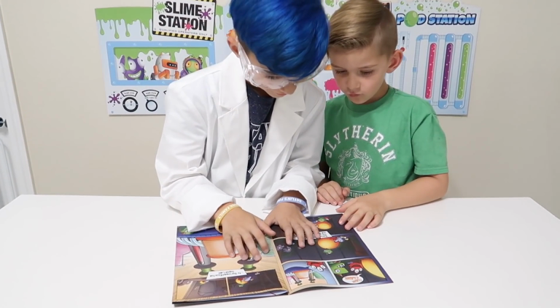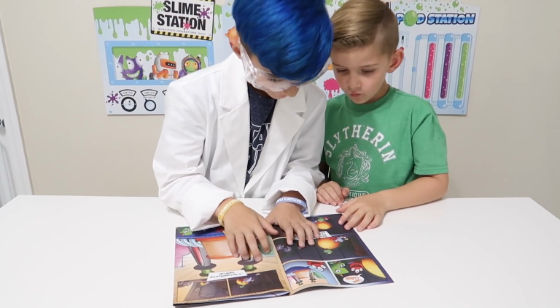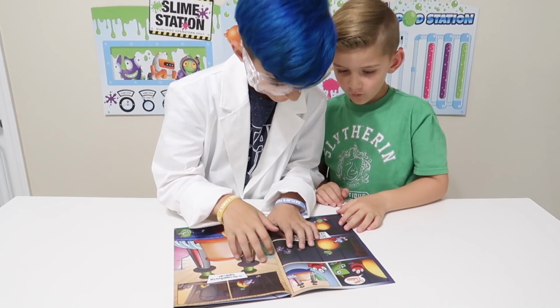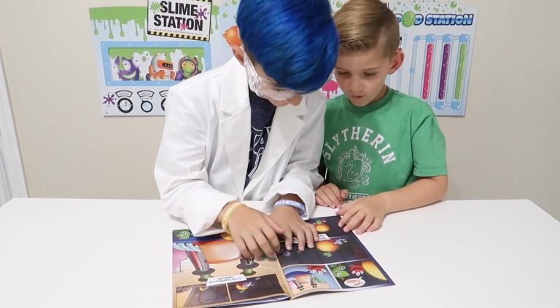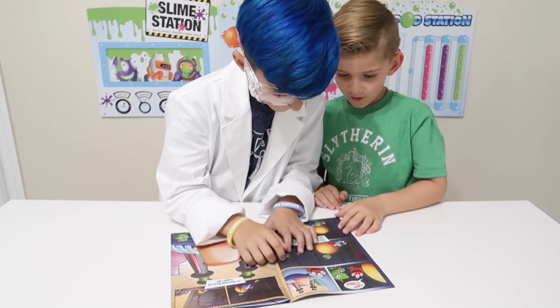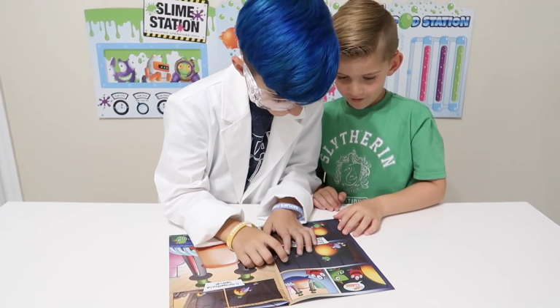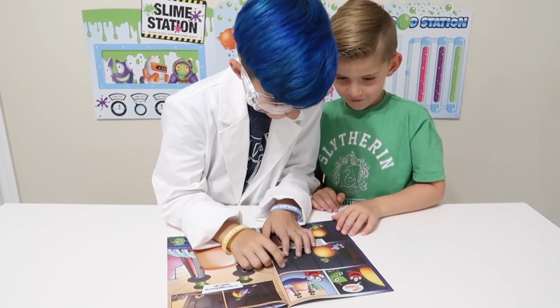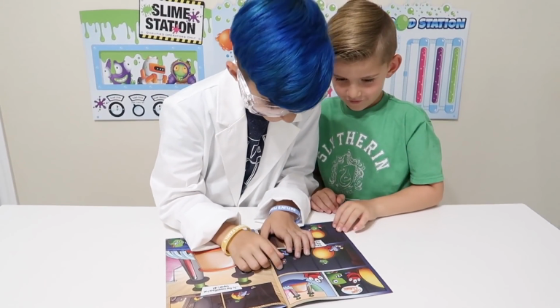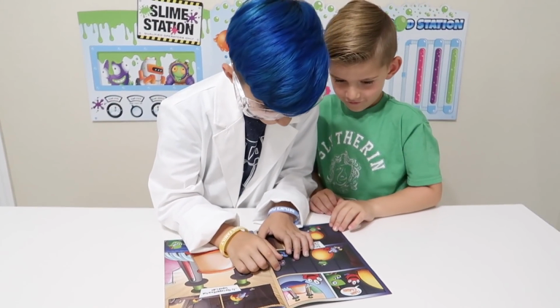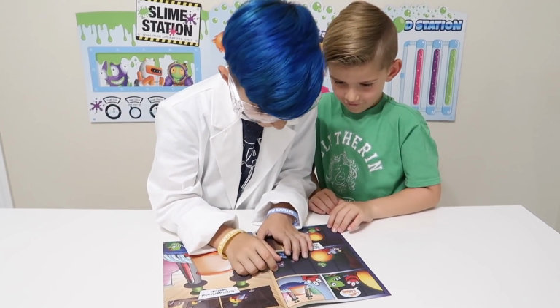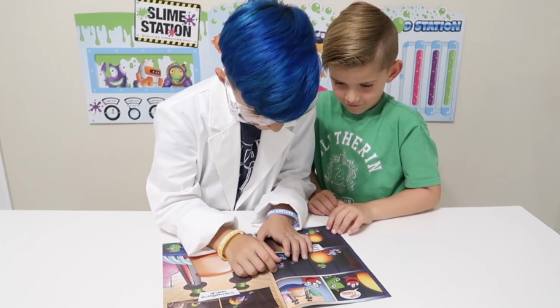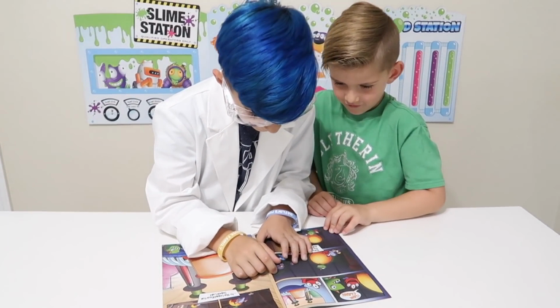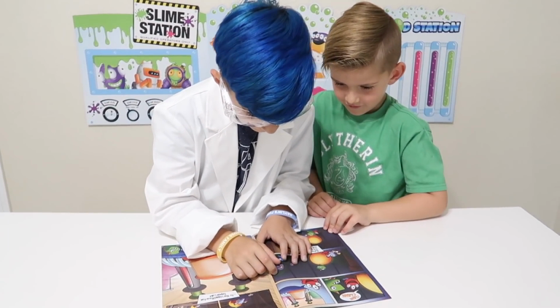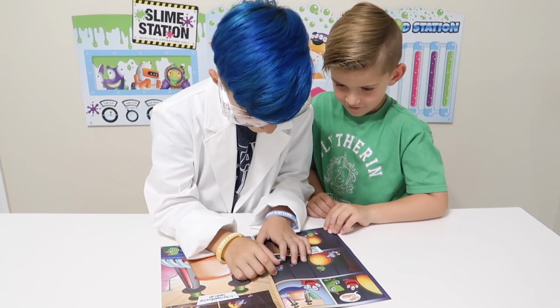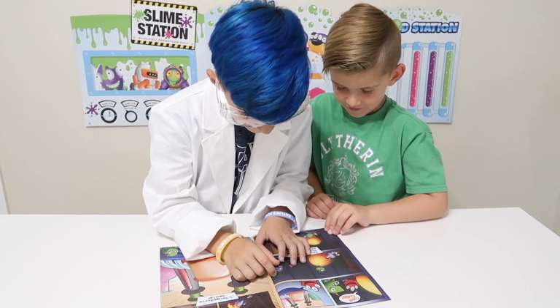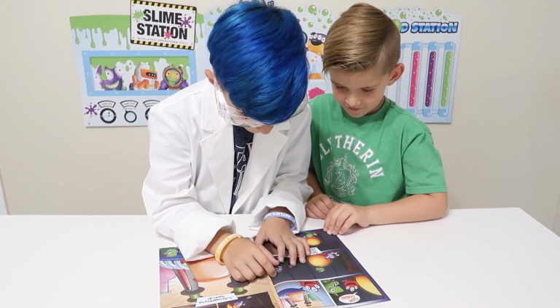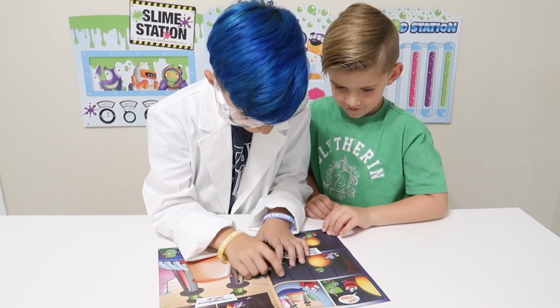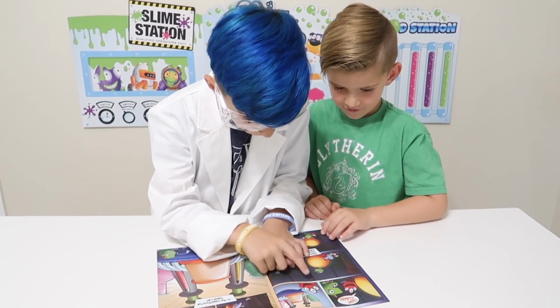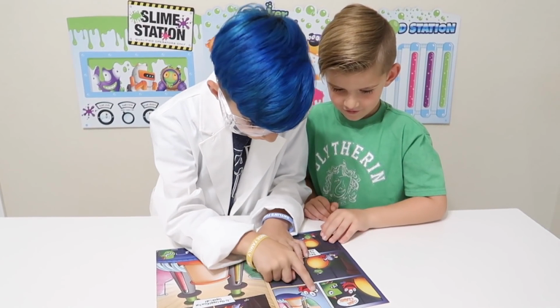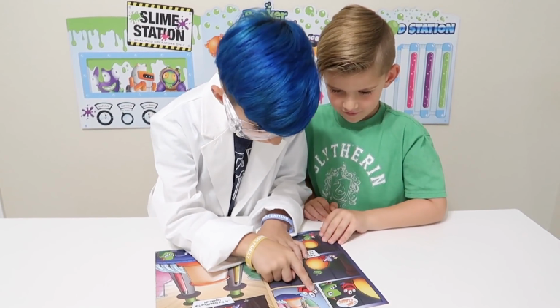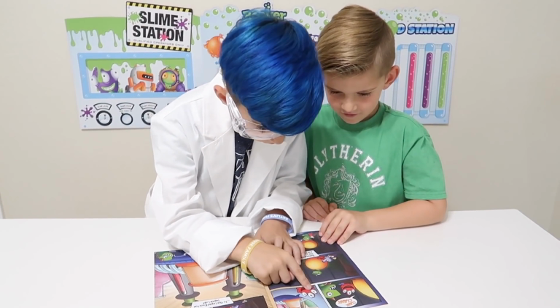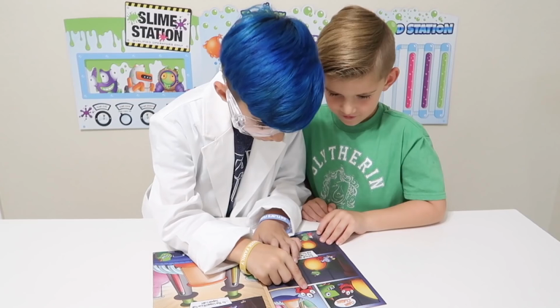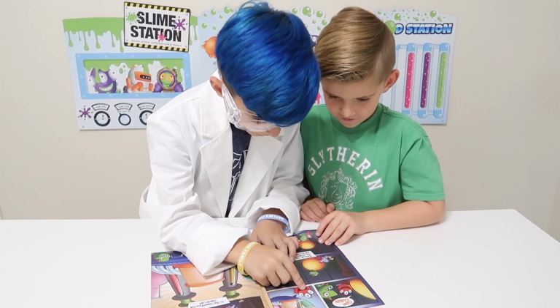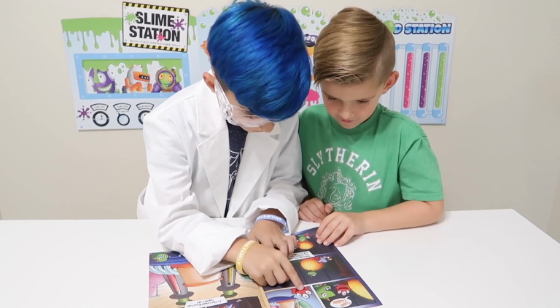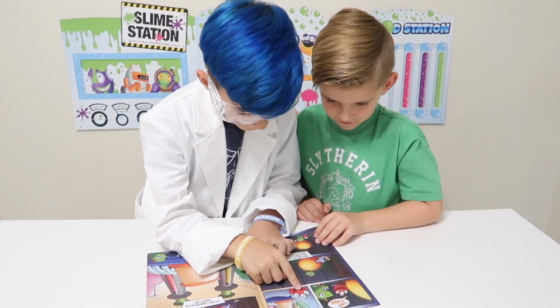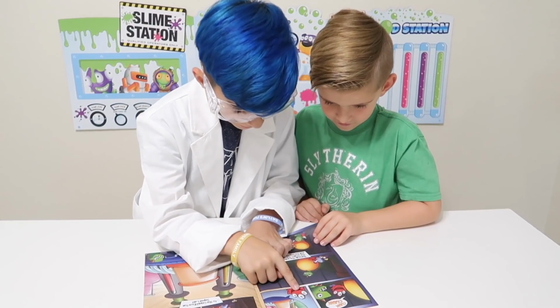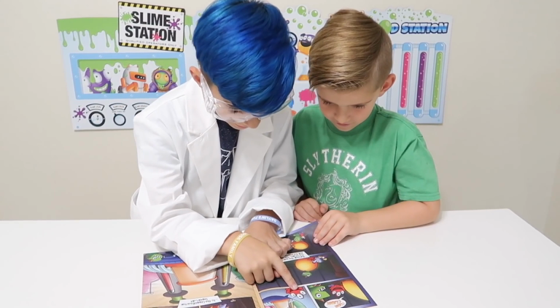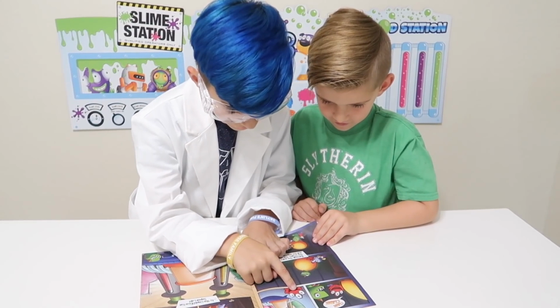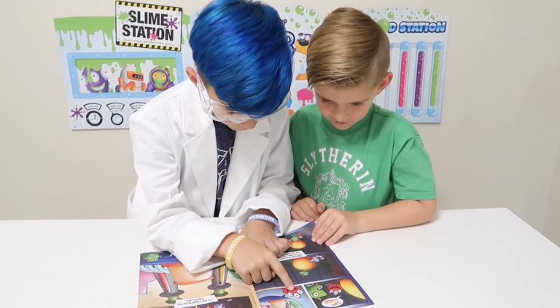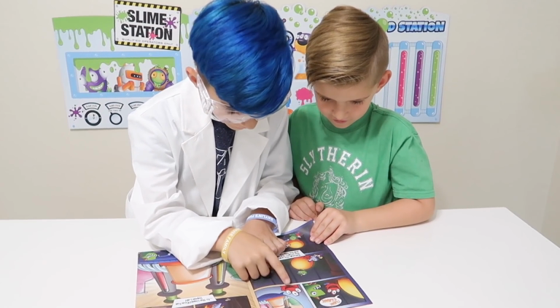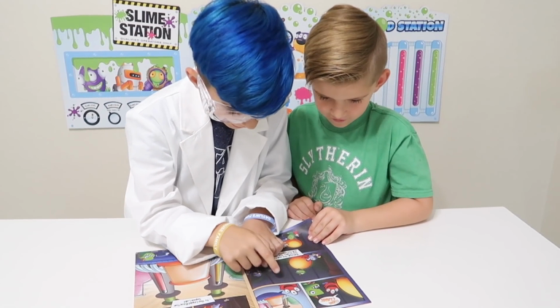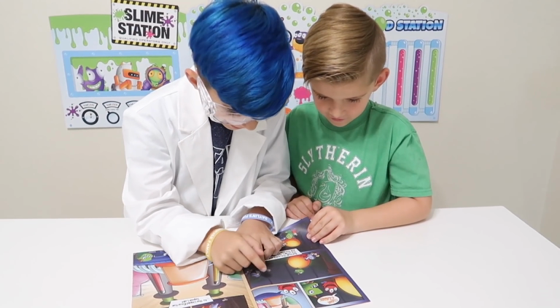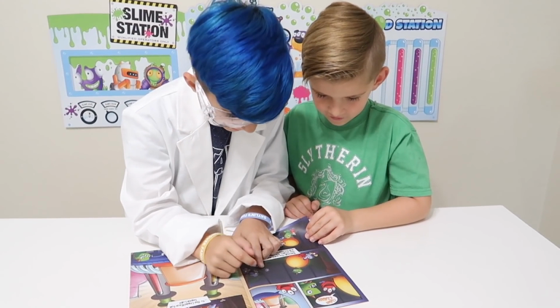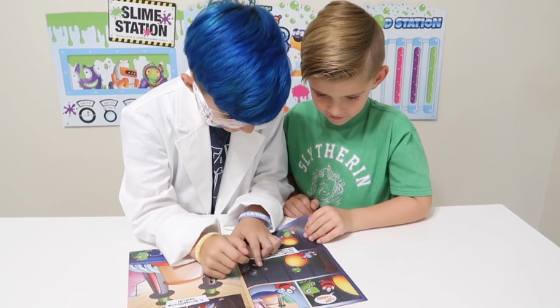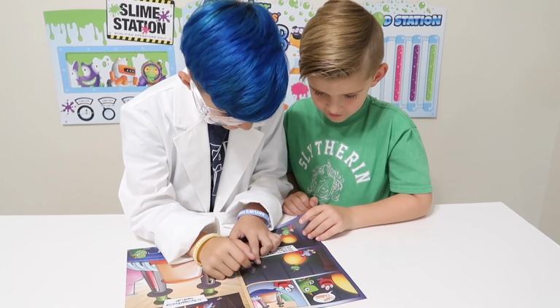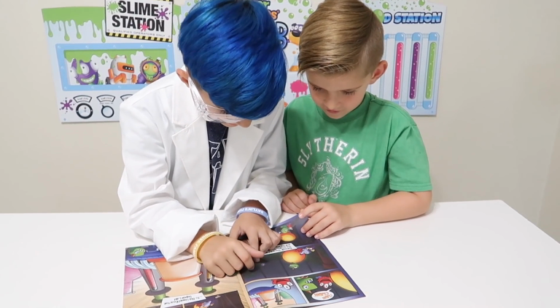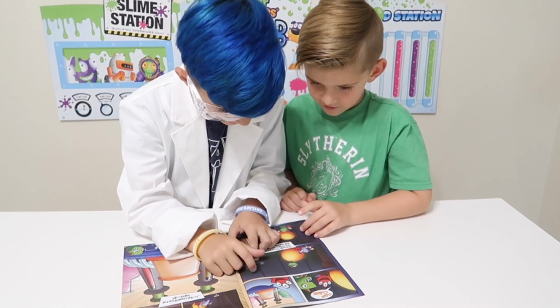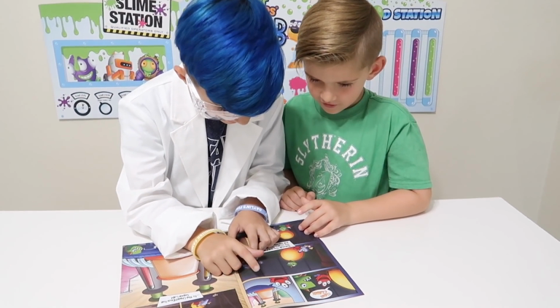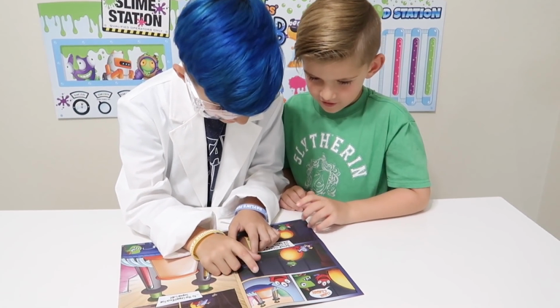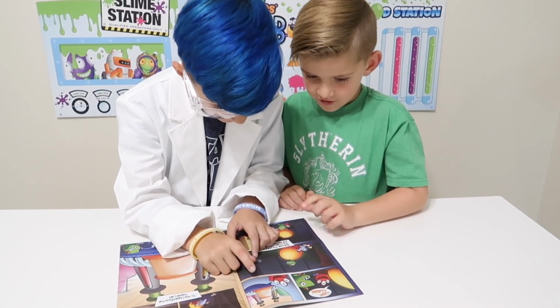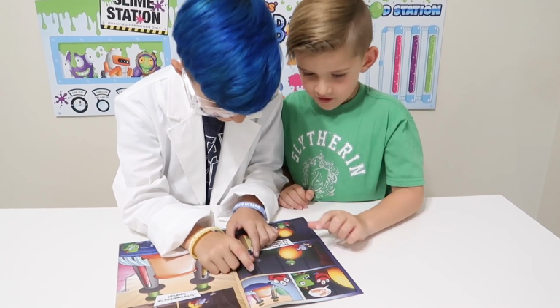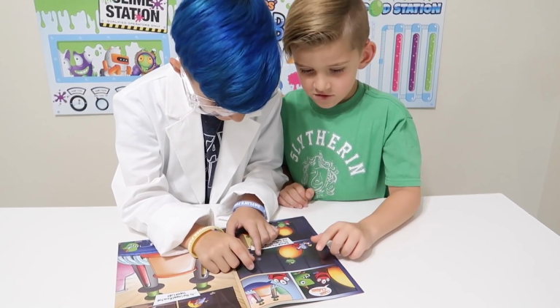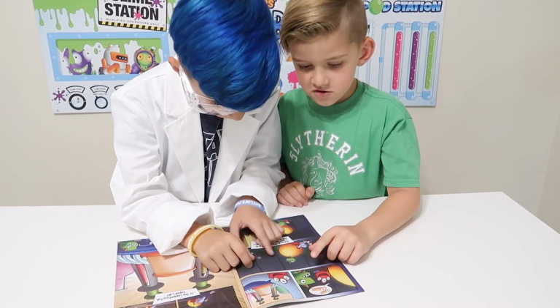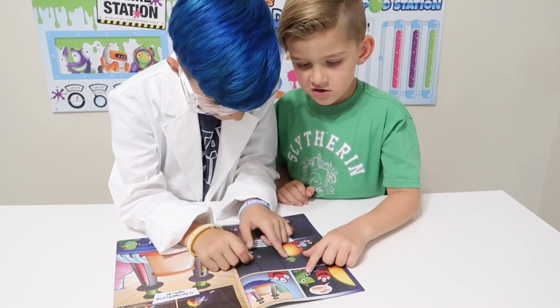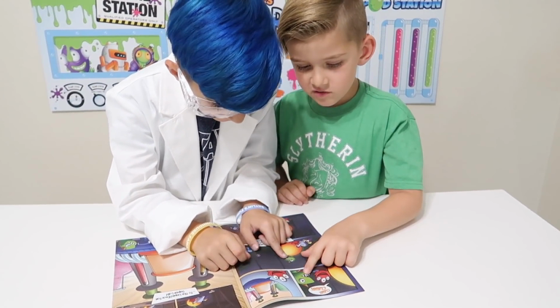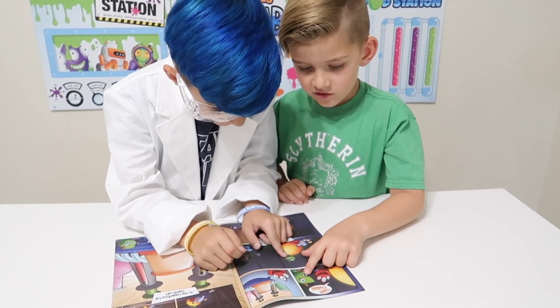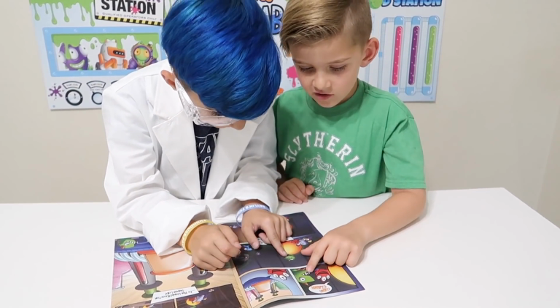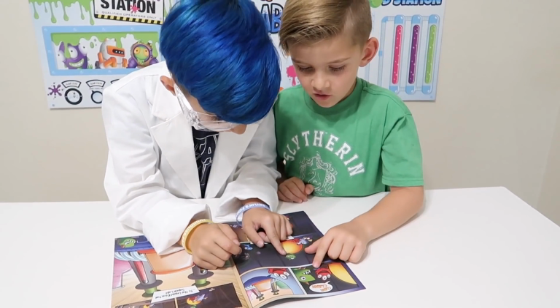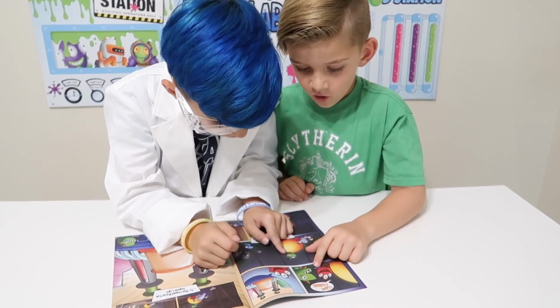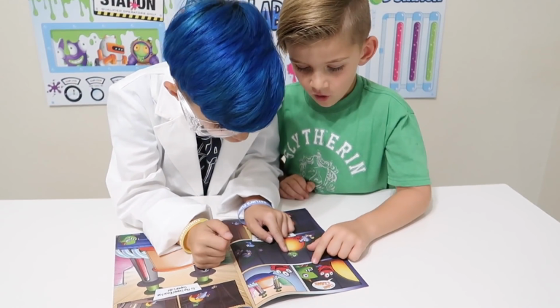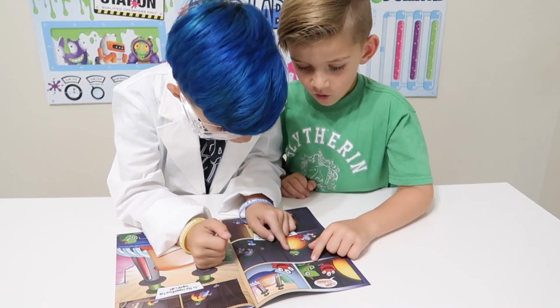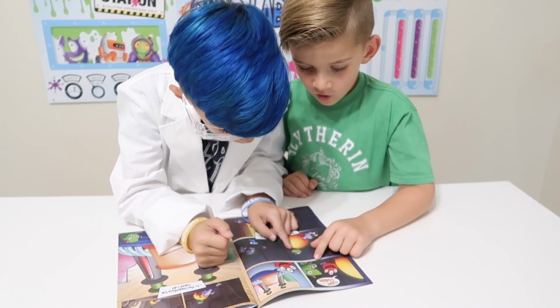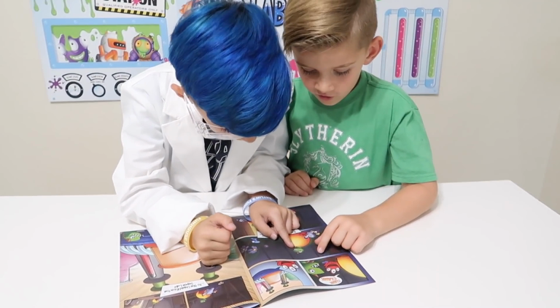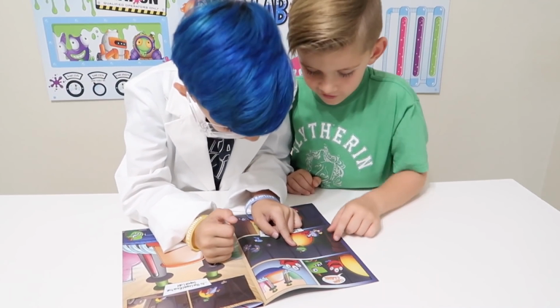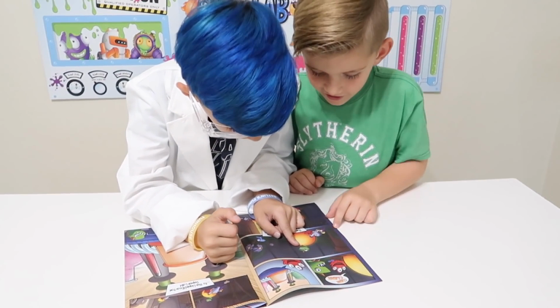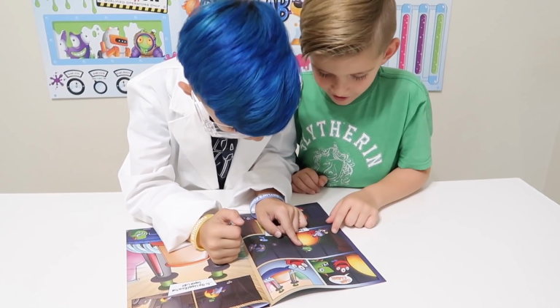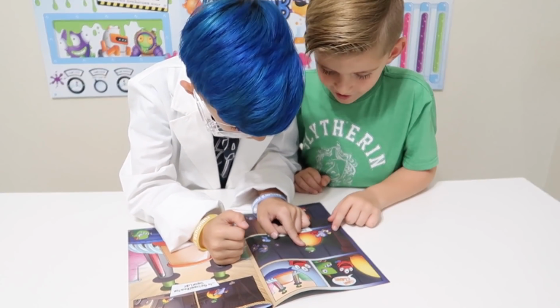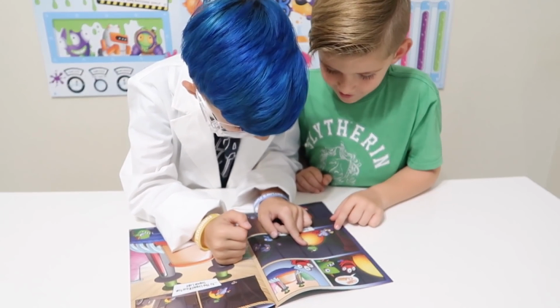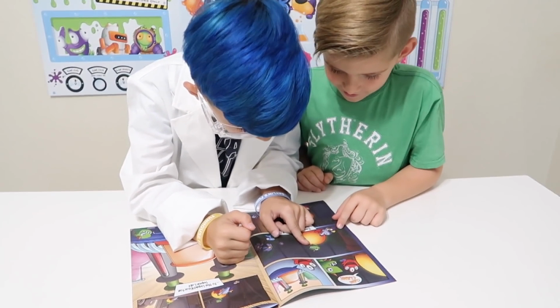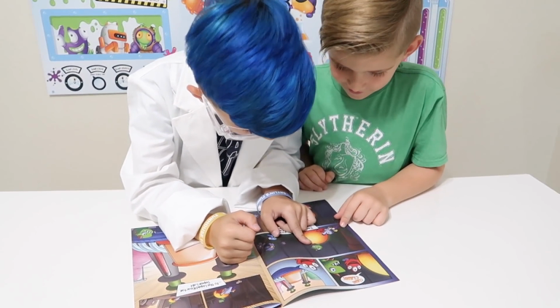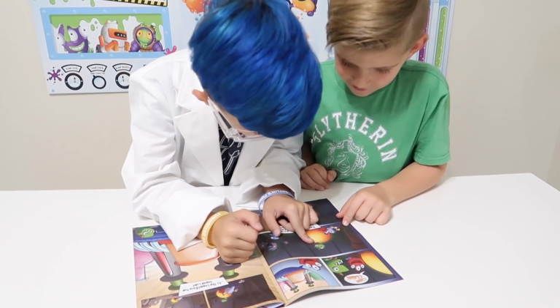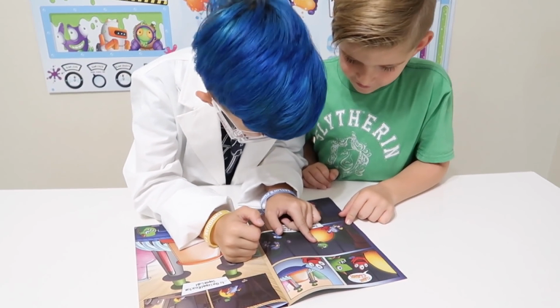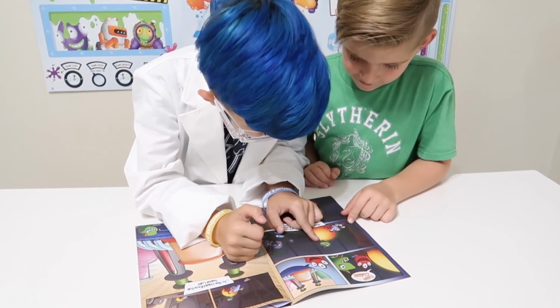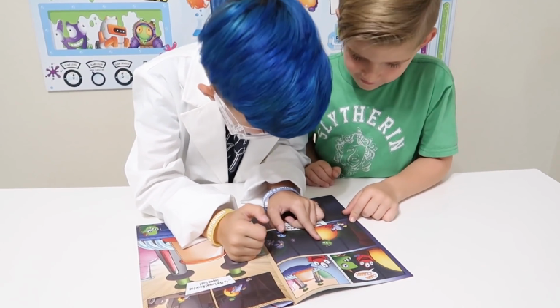Whoa! Look at that one, that one has three eyes. That one's like a dinosaur. That's crazy.